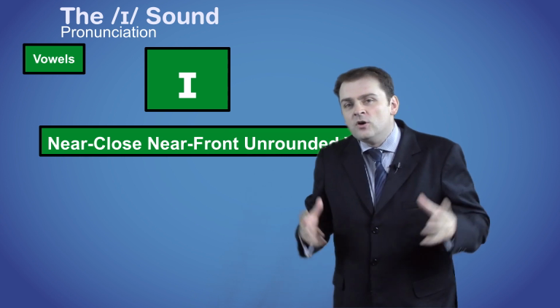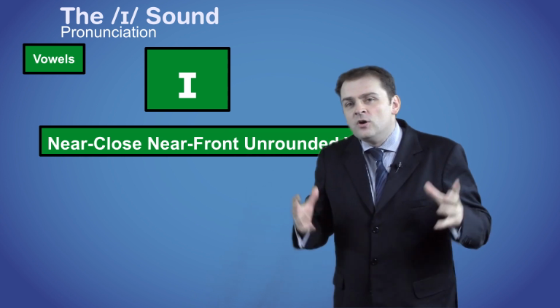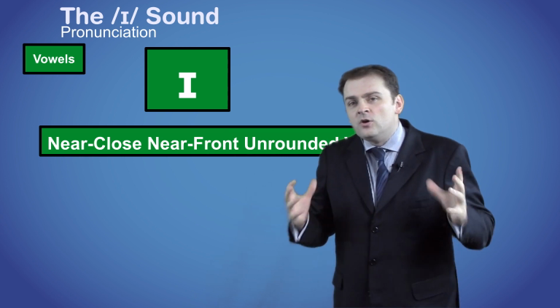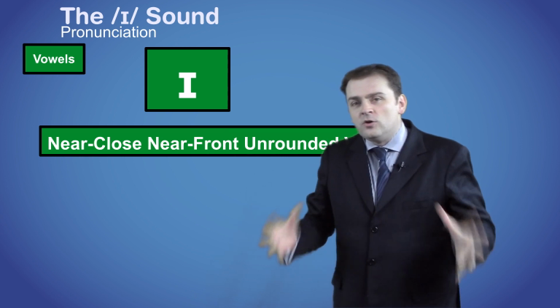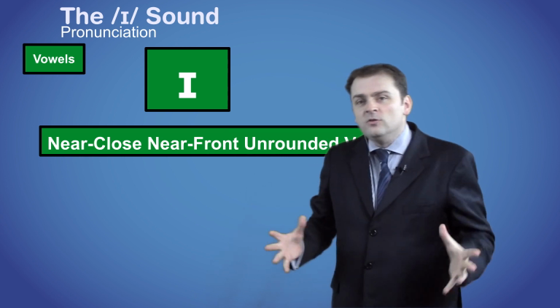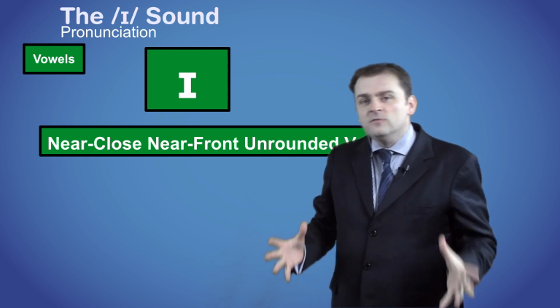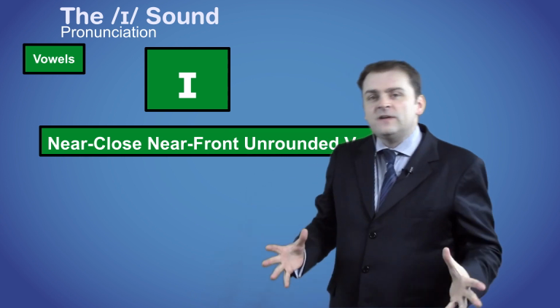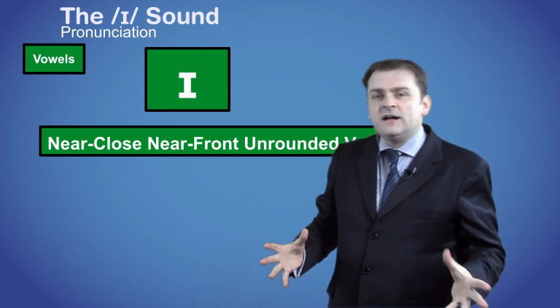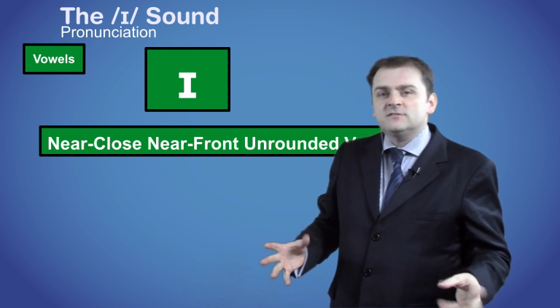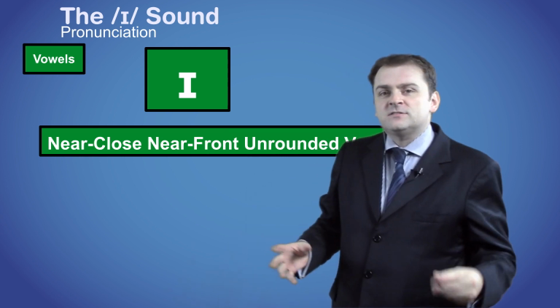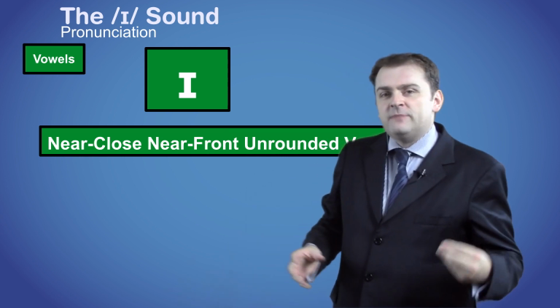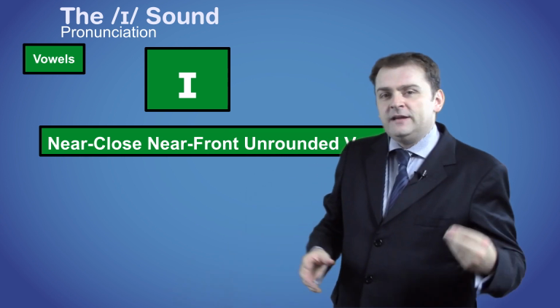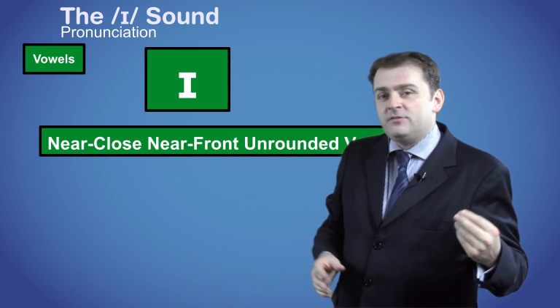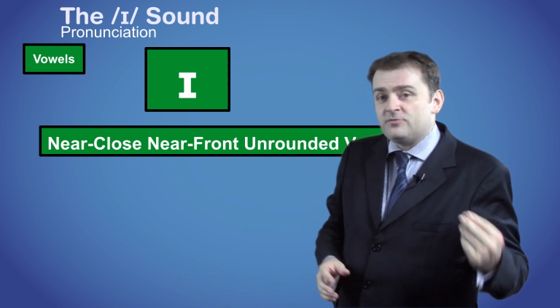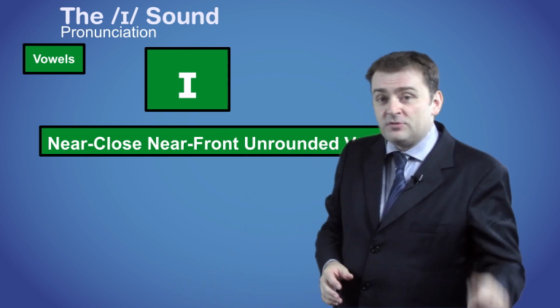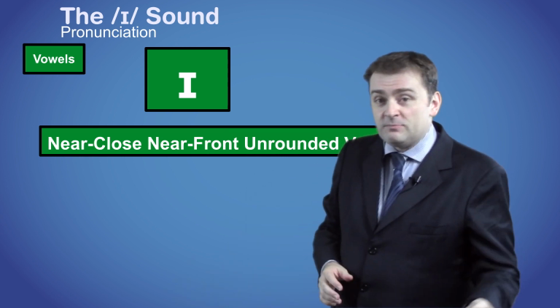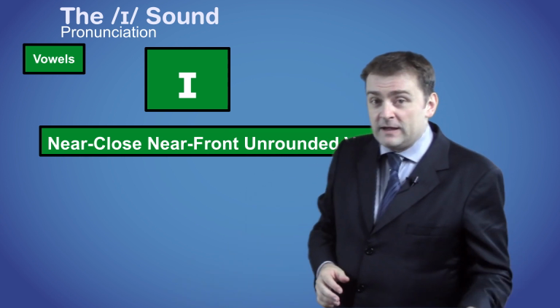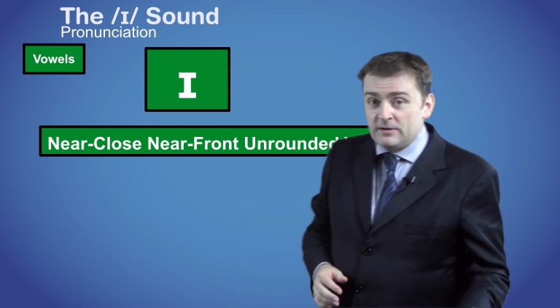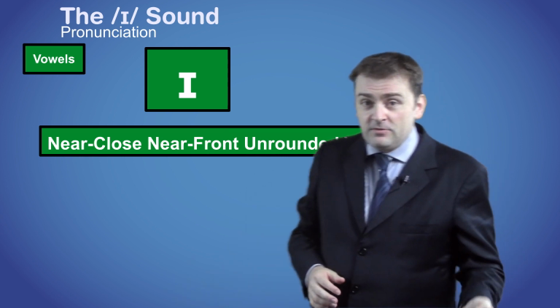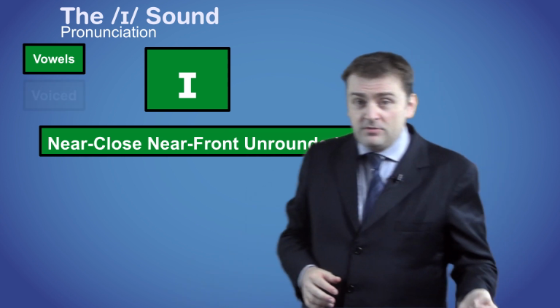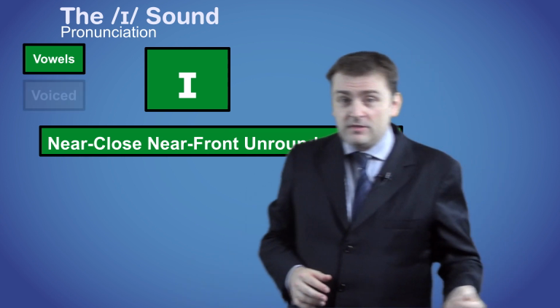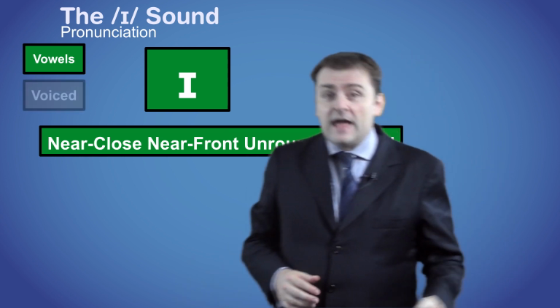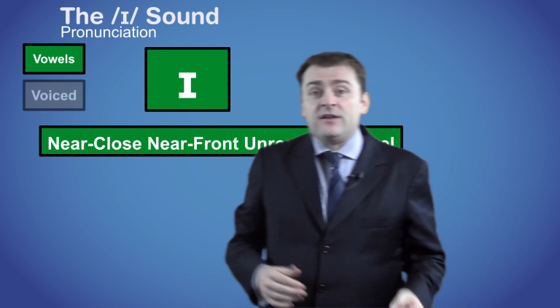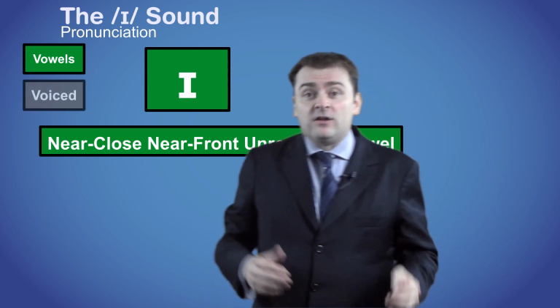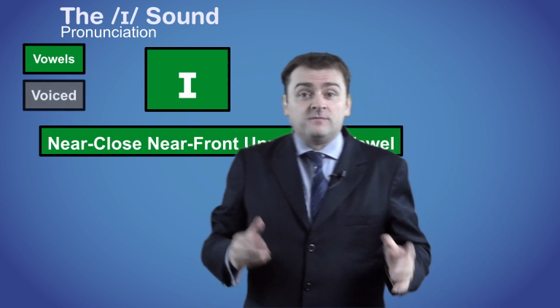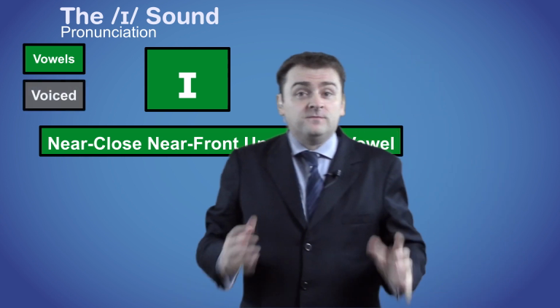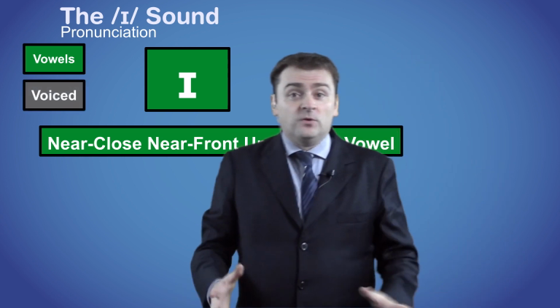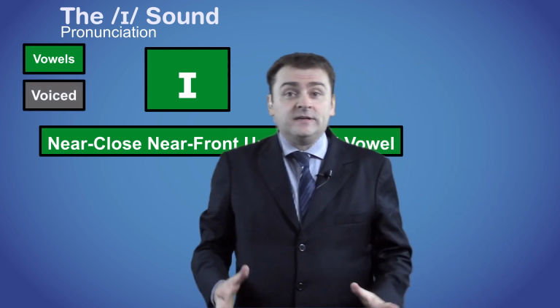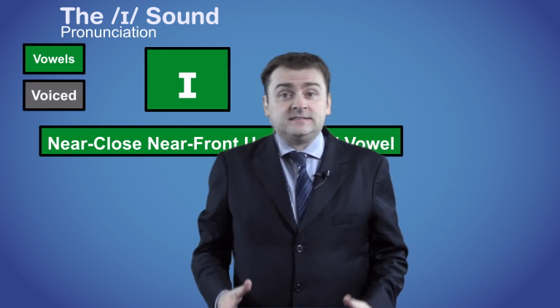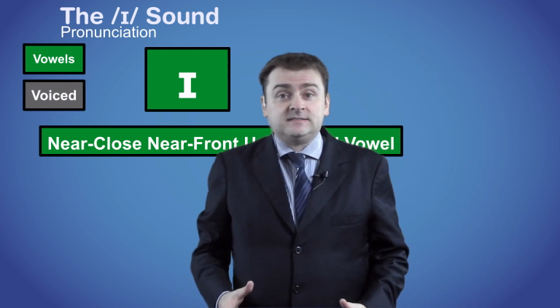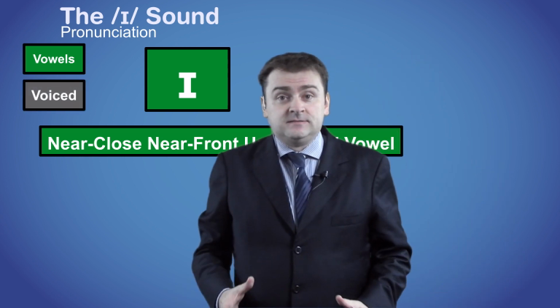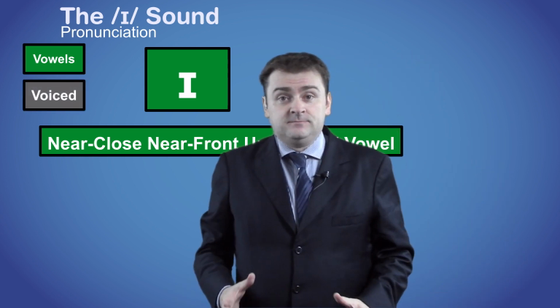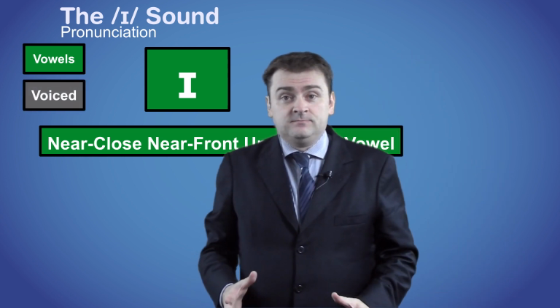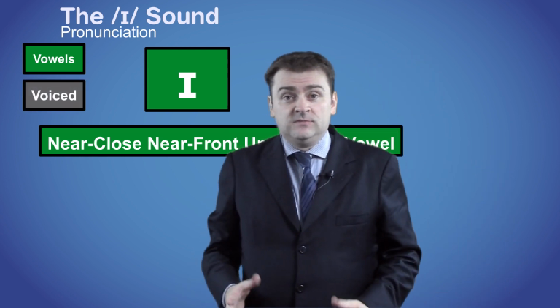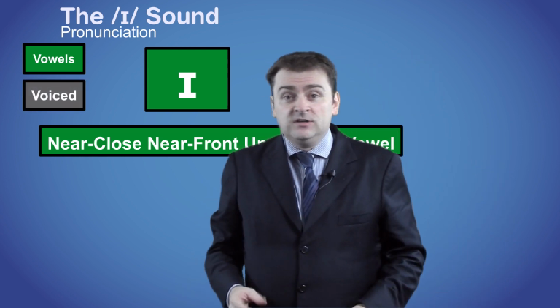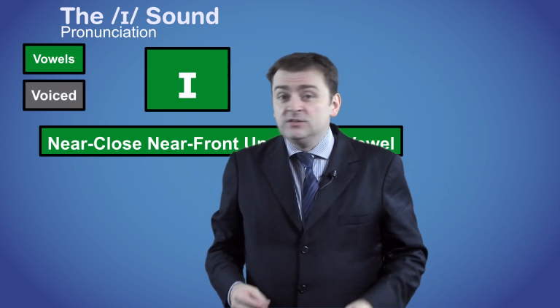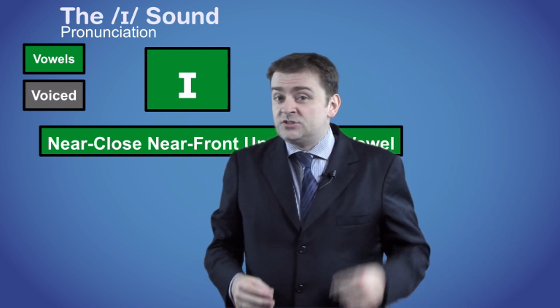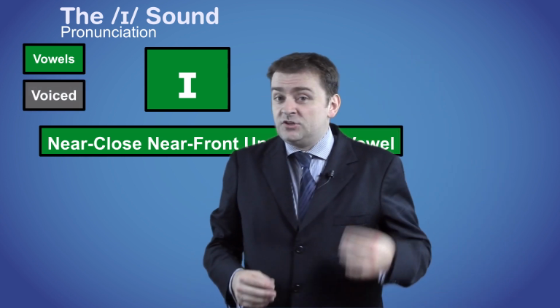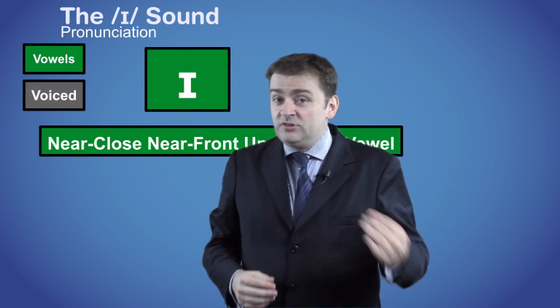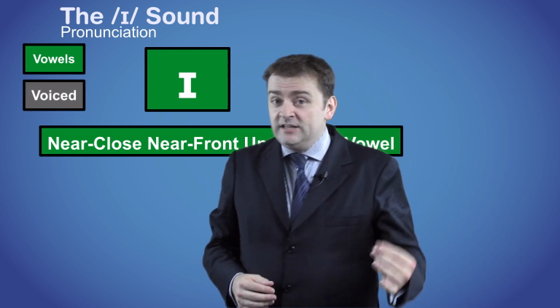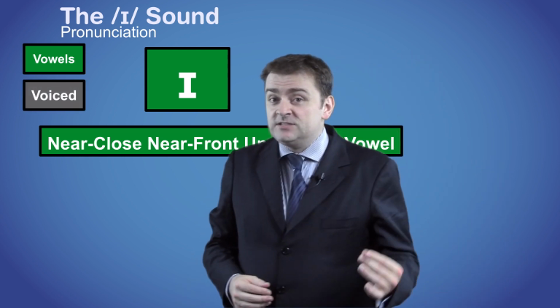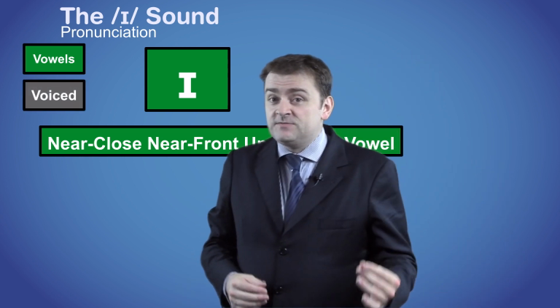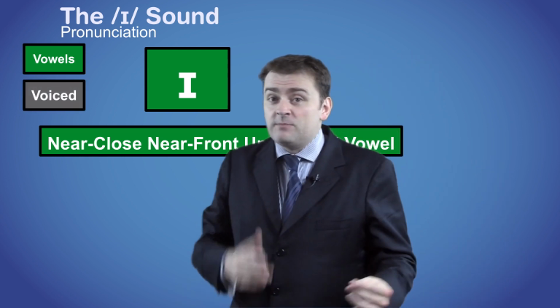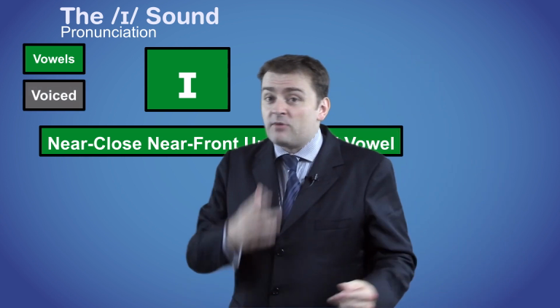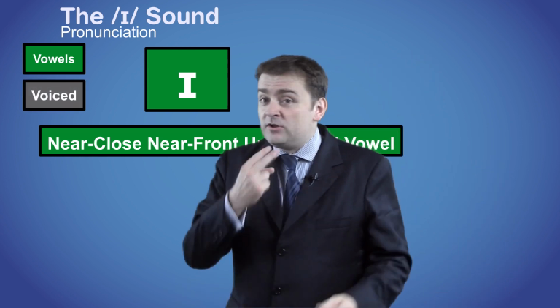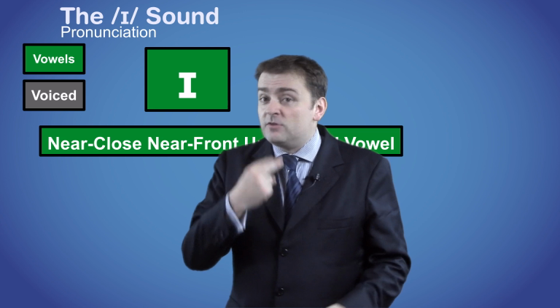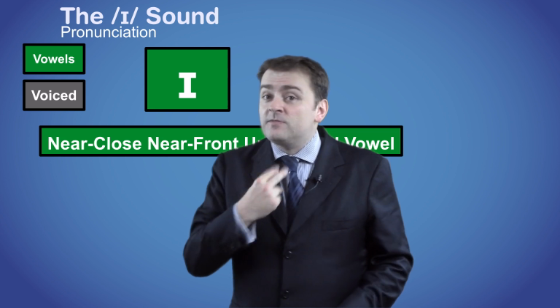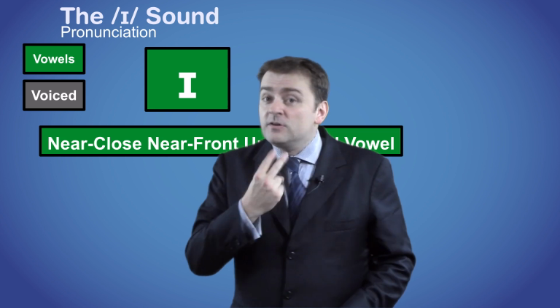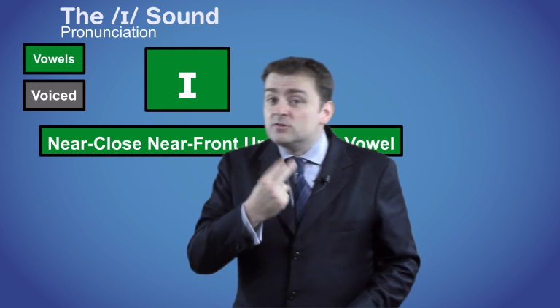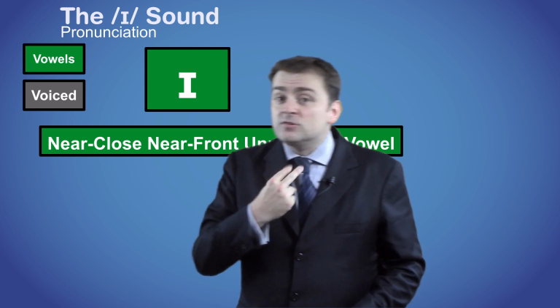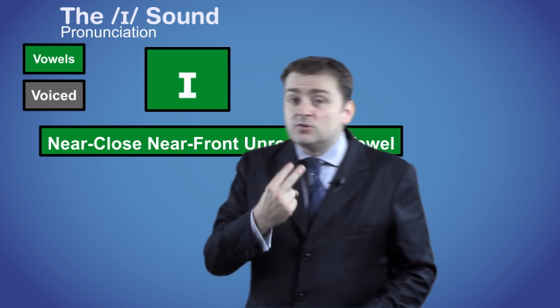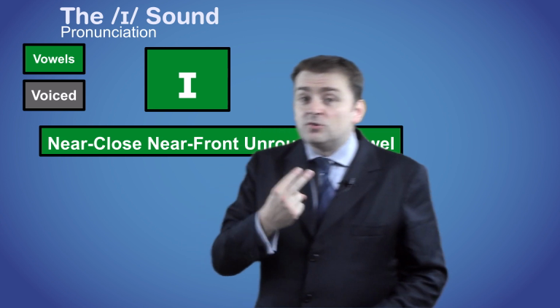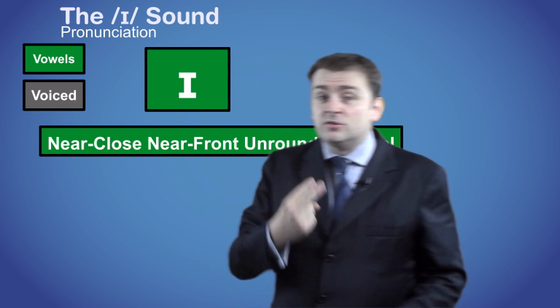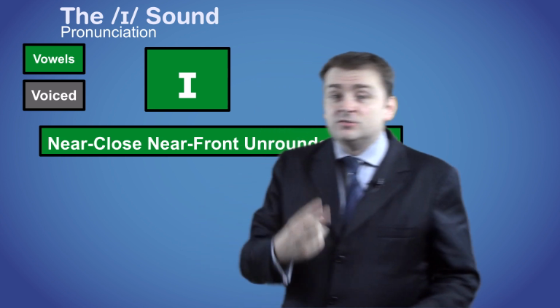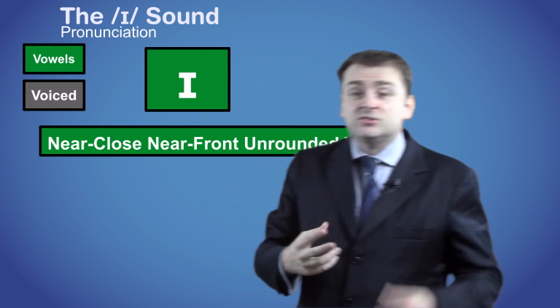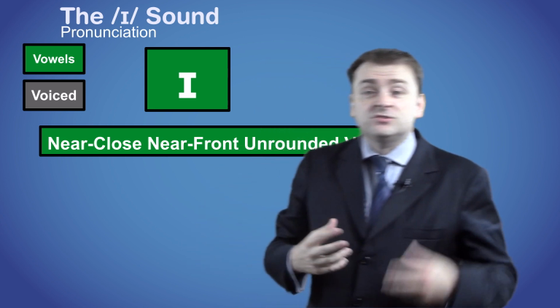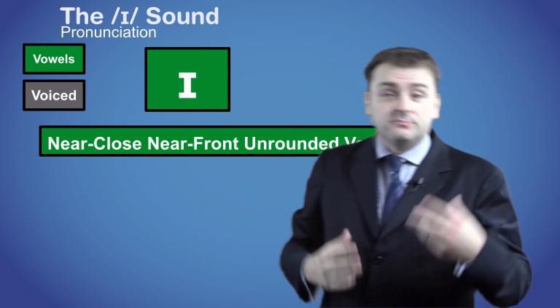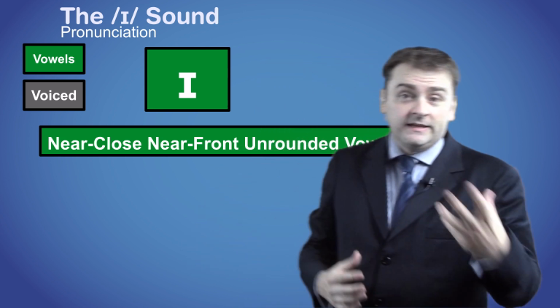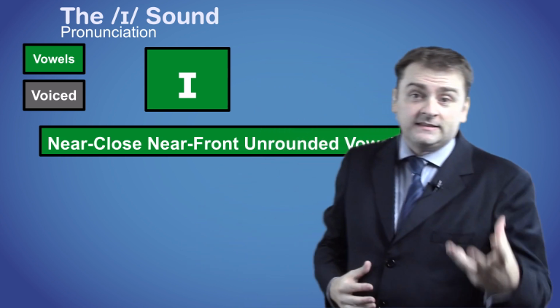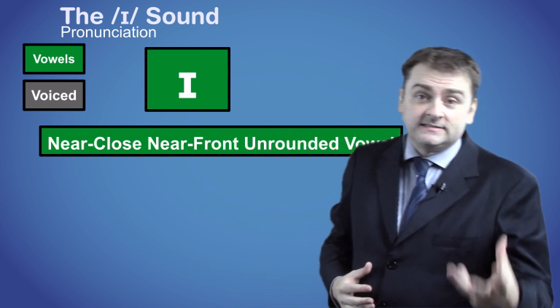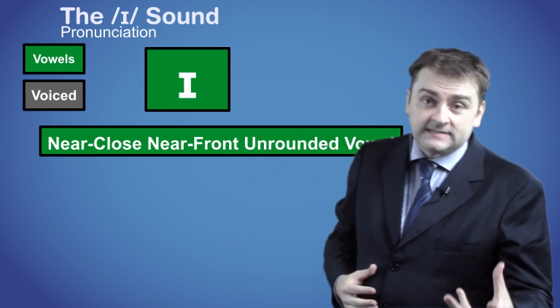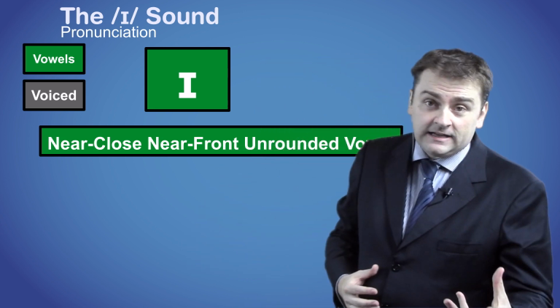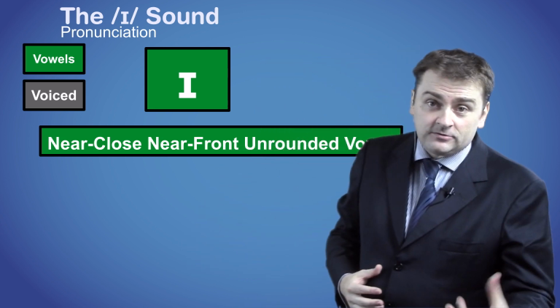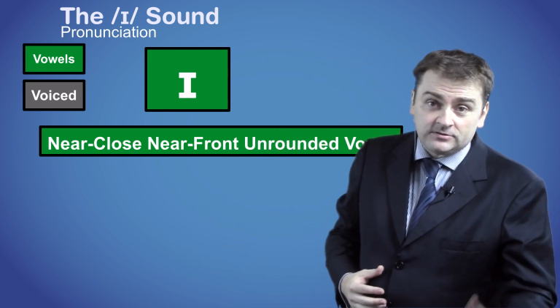All vowels are made through the mouth and are voiced, so you need to vibrate your vocal cords to make the sound.